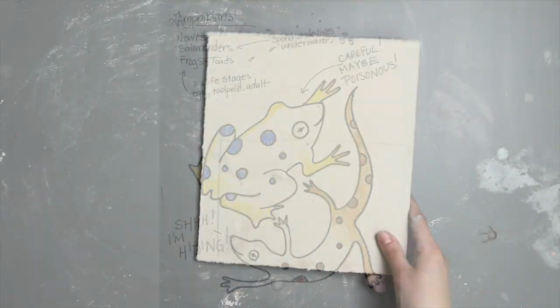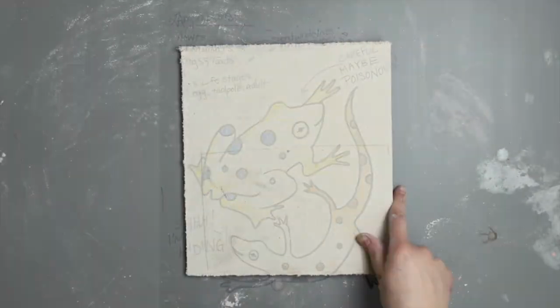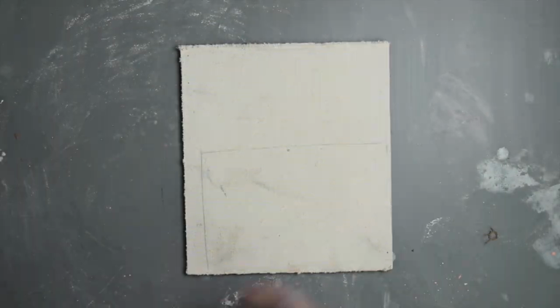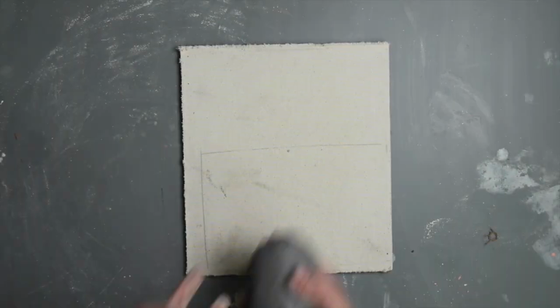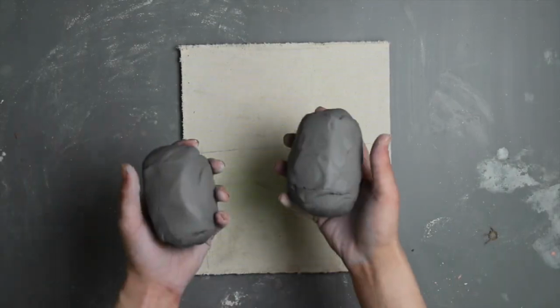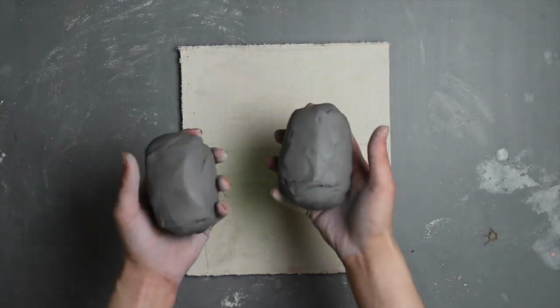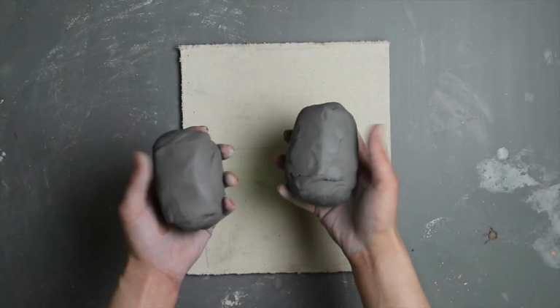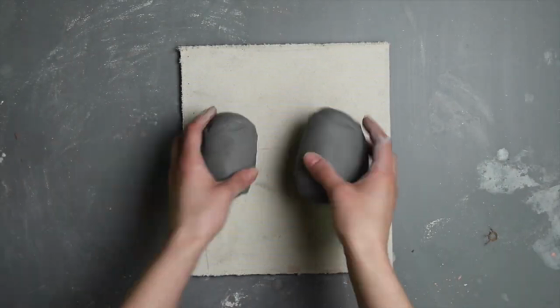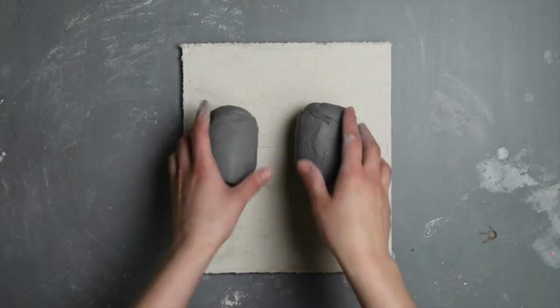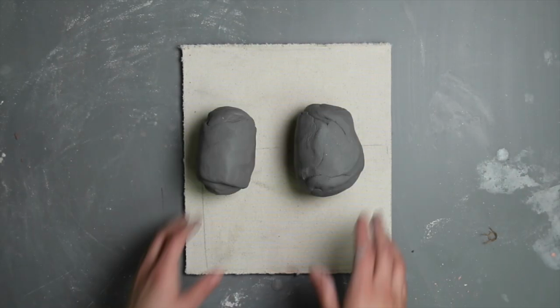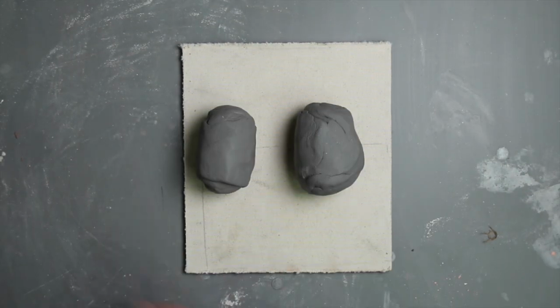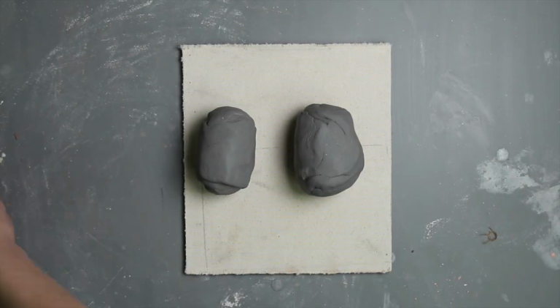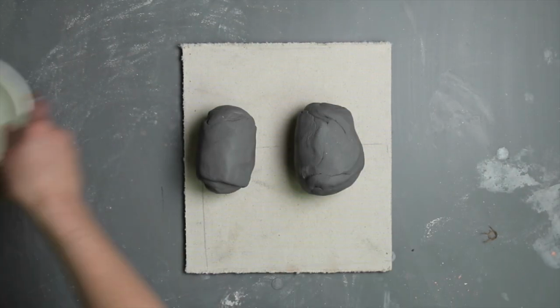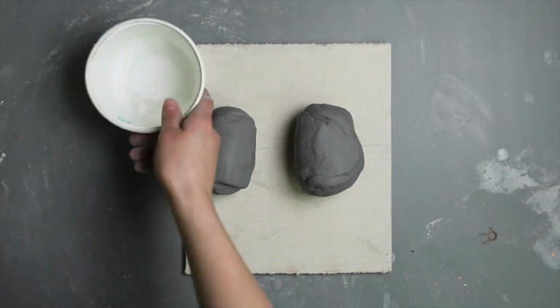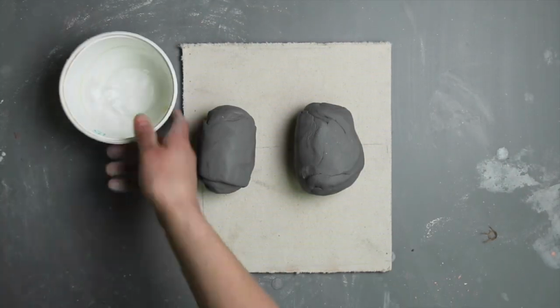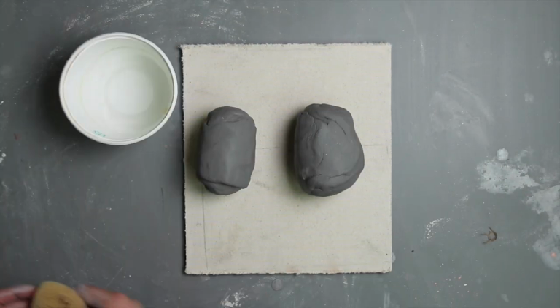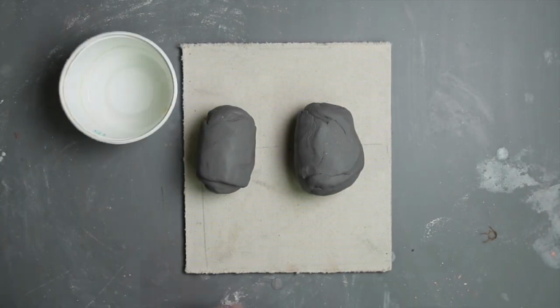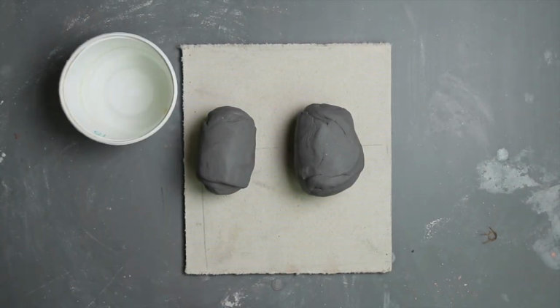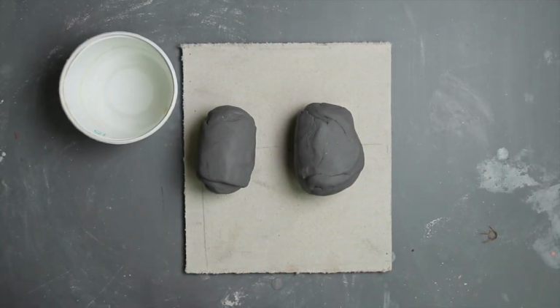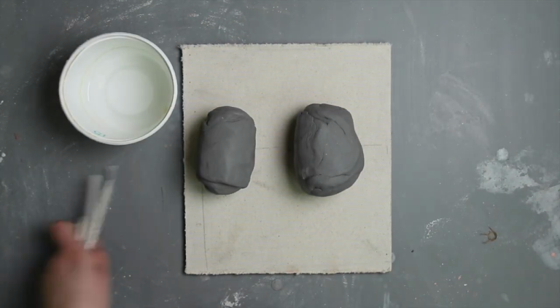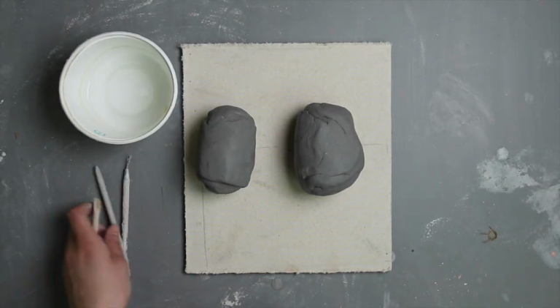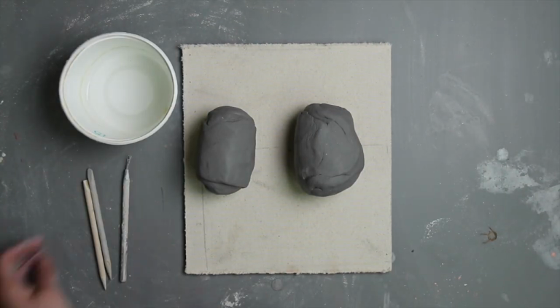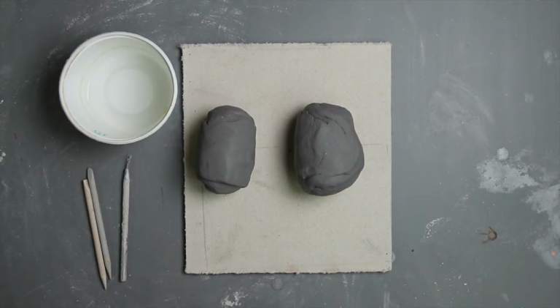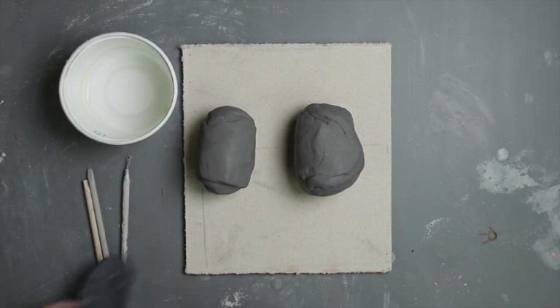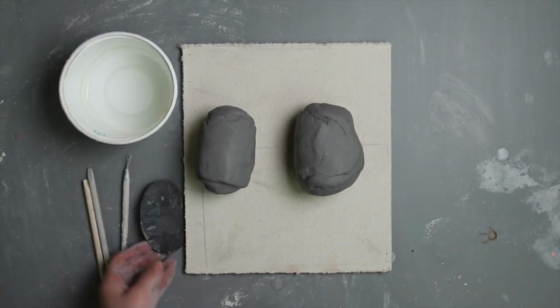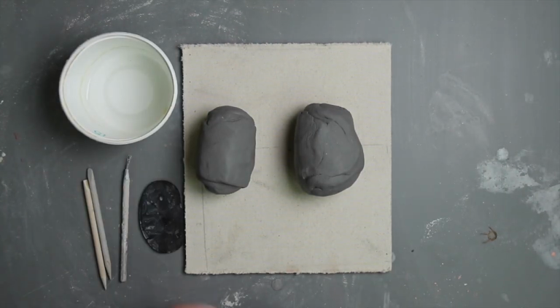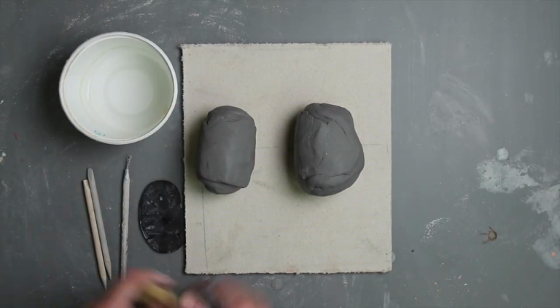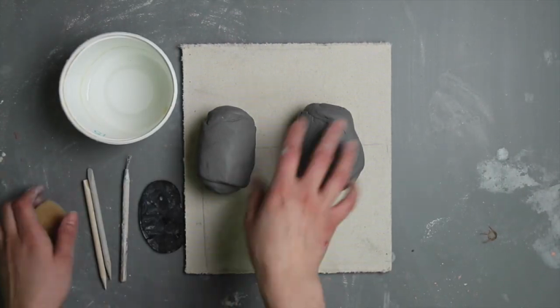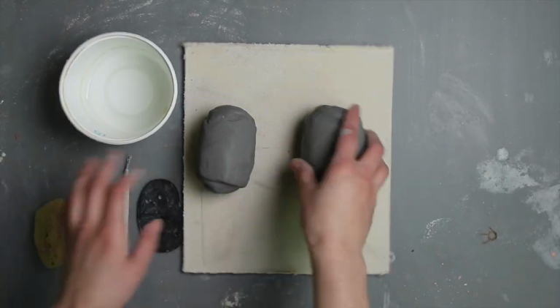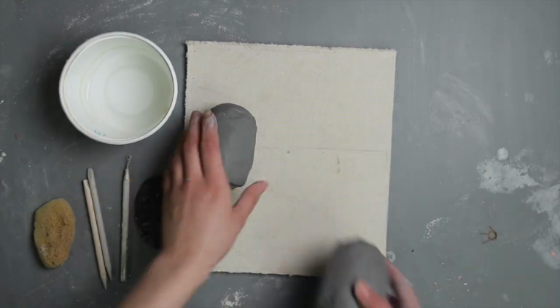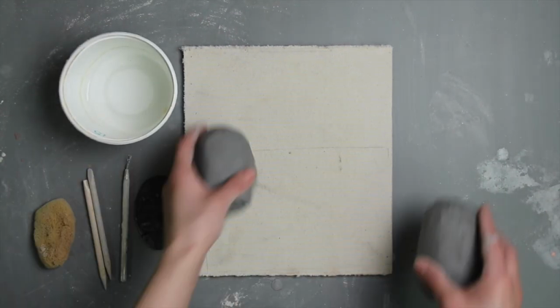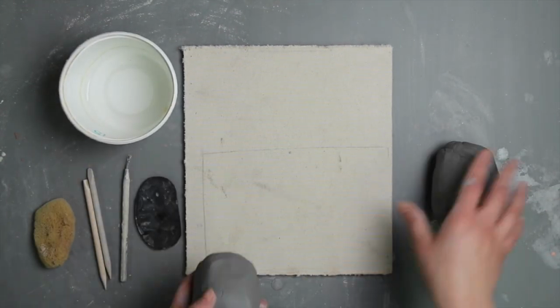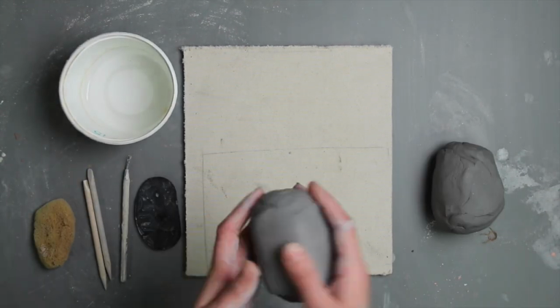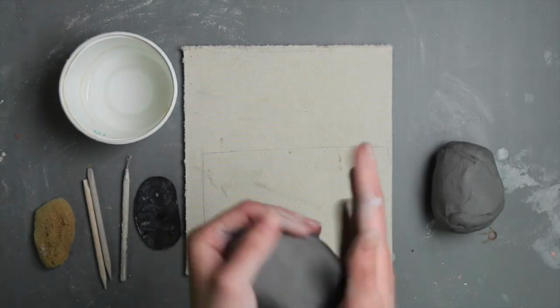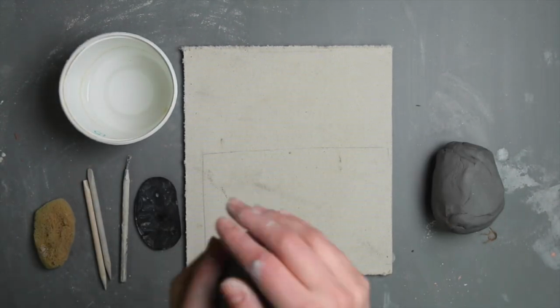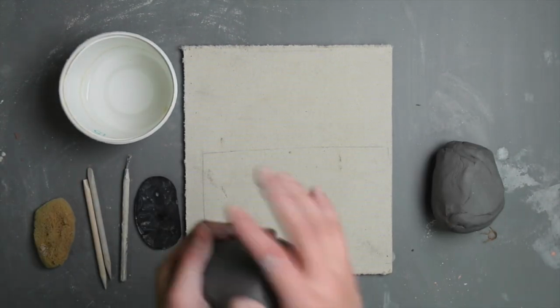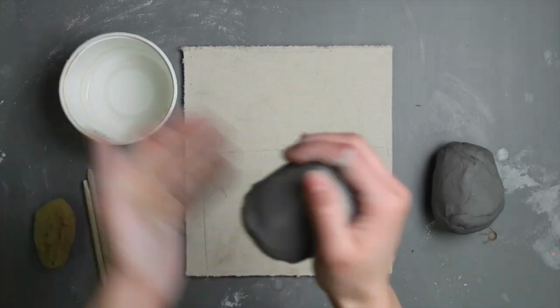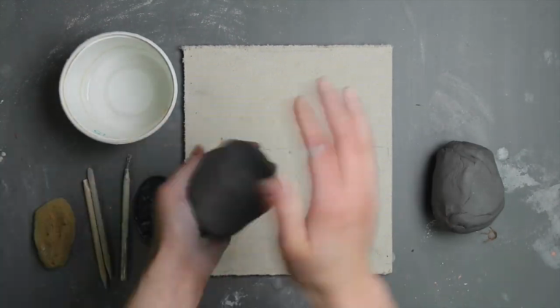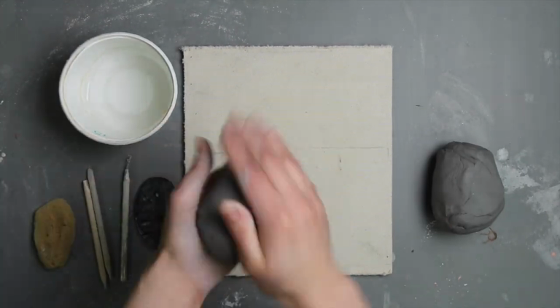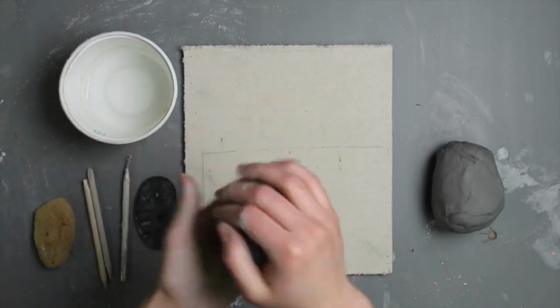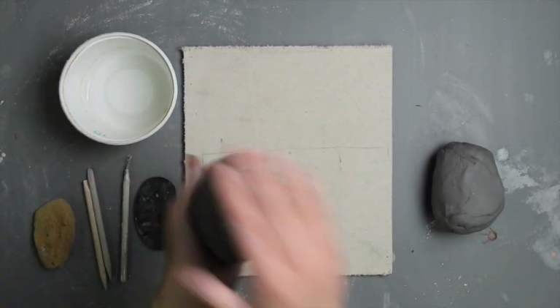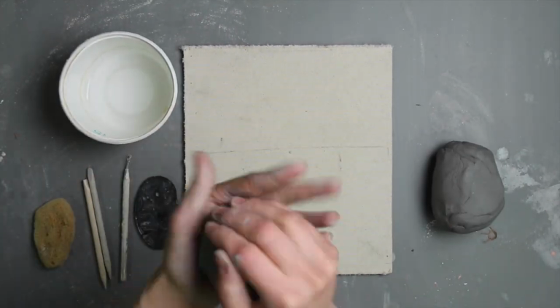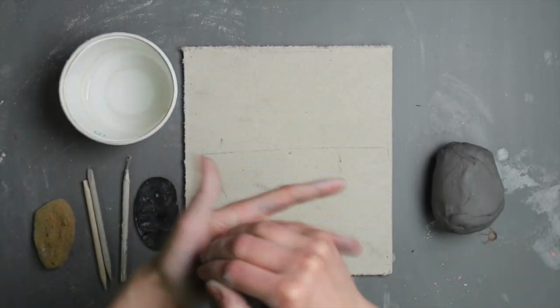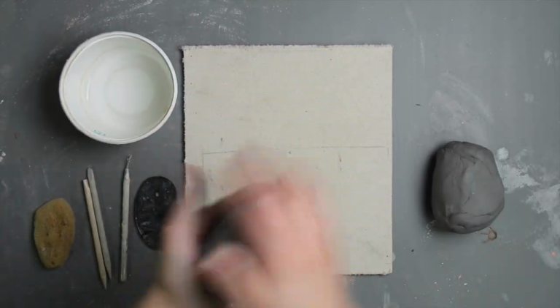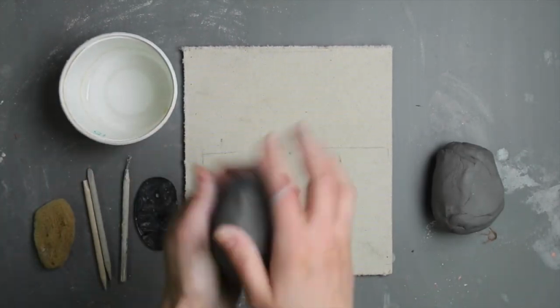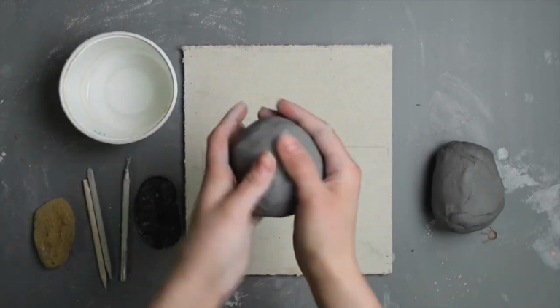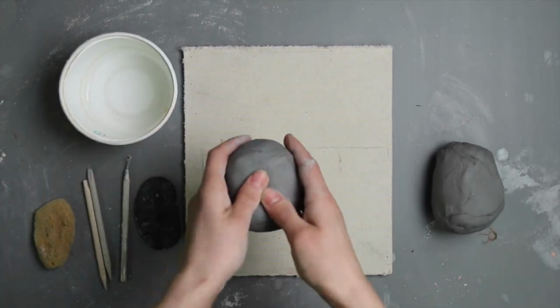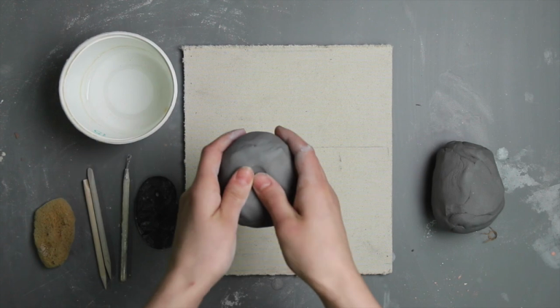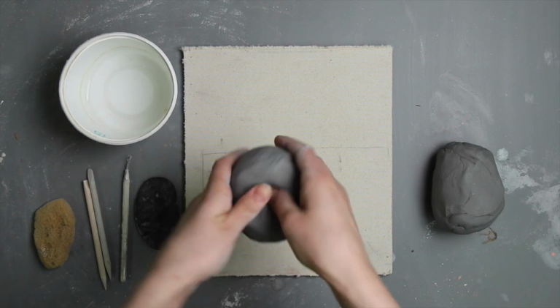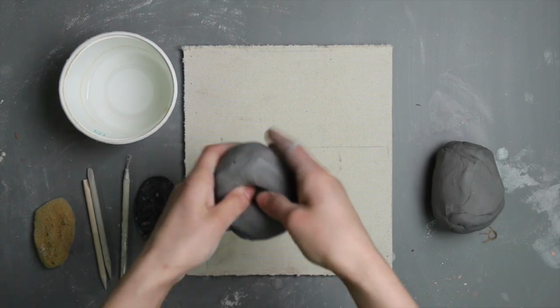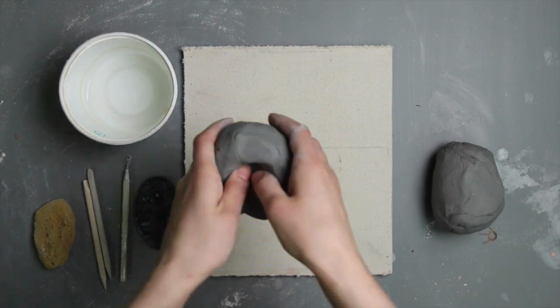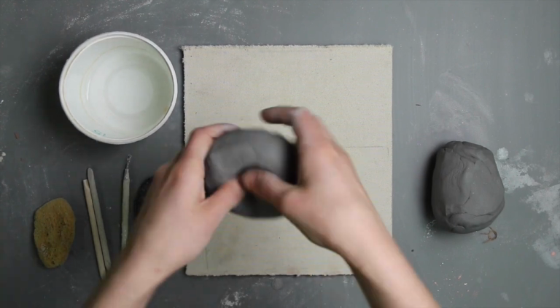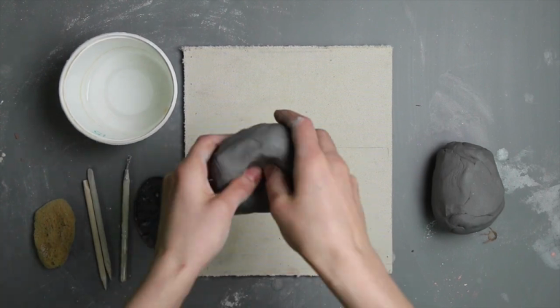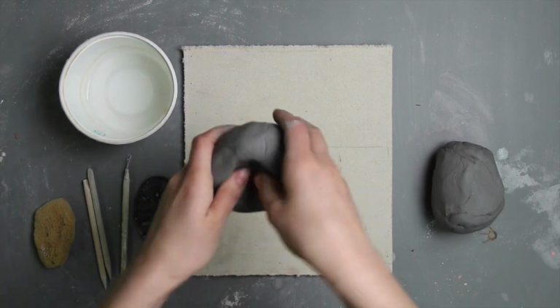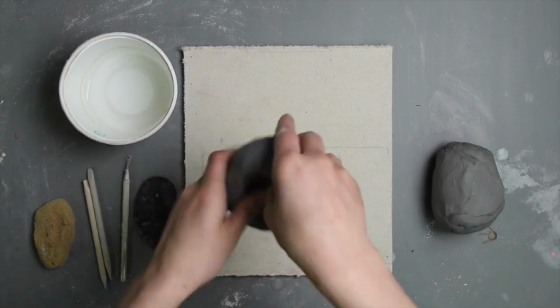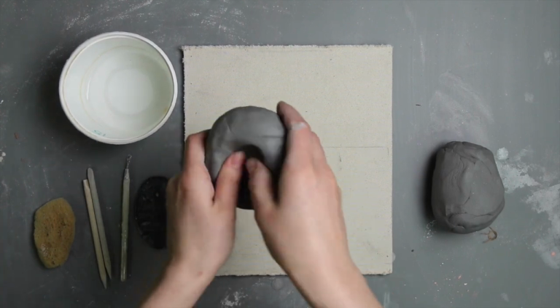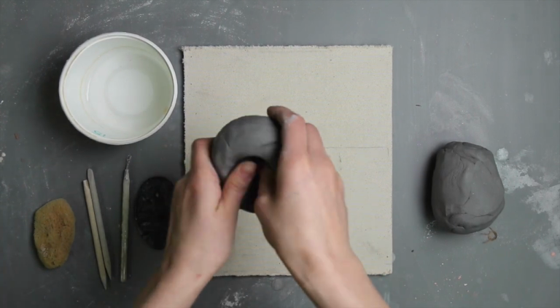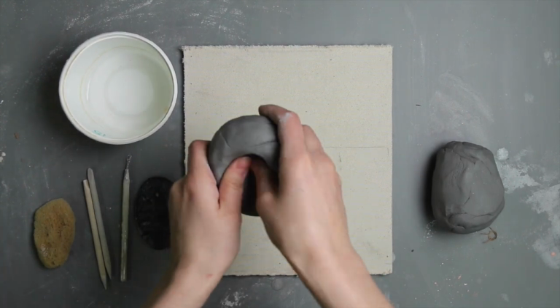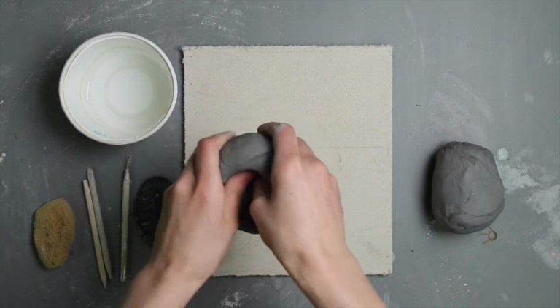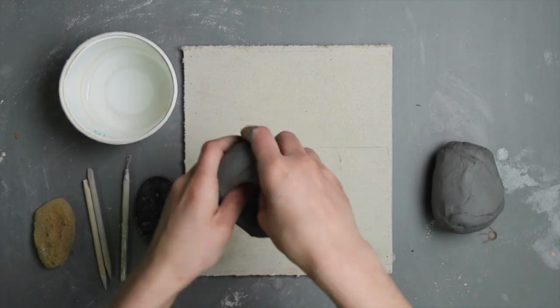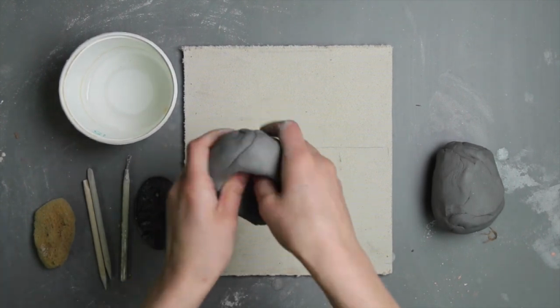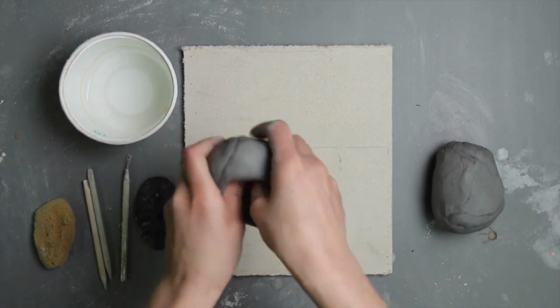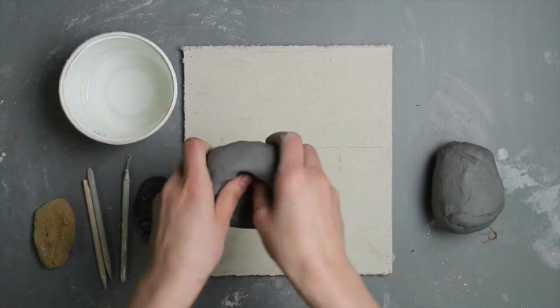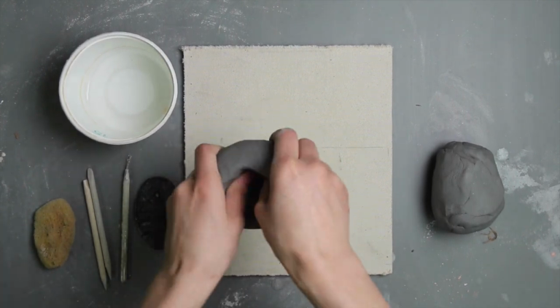Once the sketches are complete, each student should be given a canvas board, a wooden tool, a sponge, and some water.